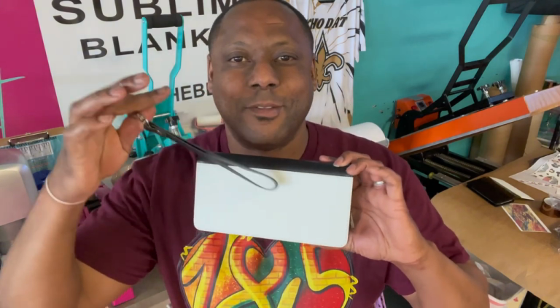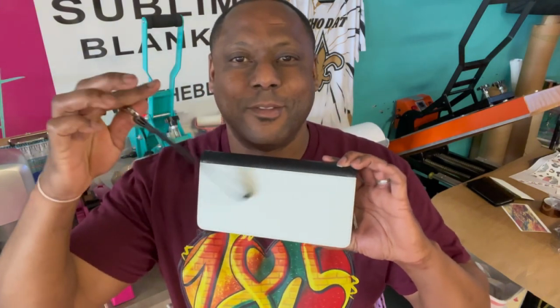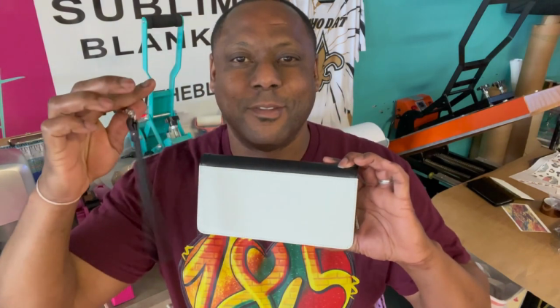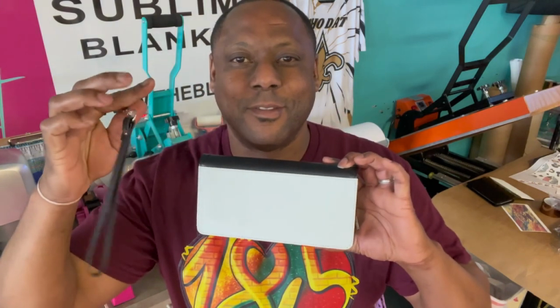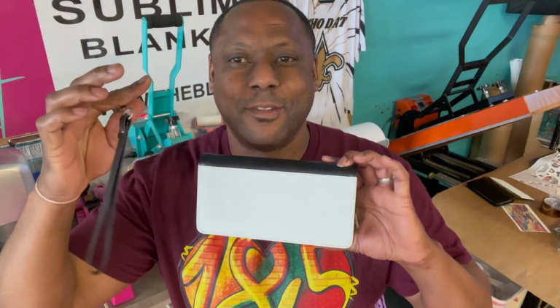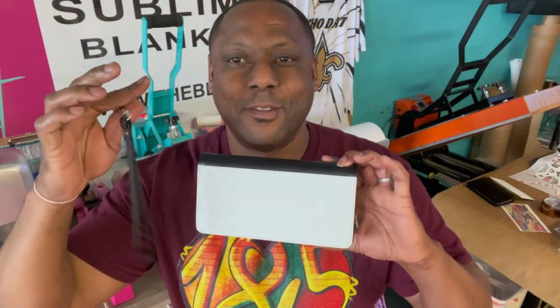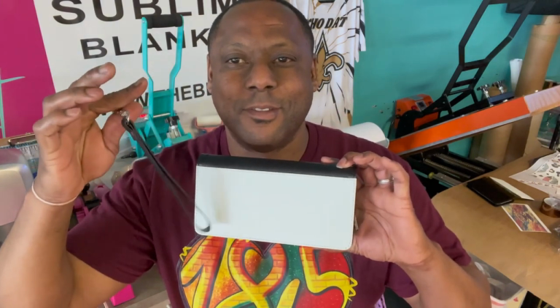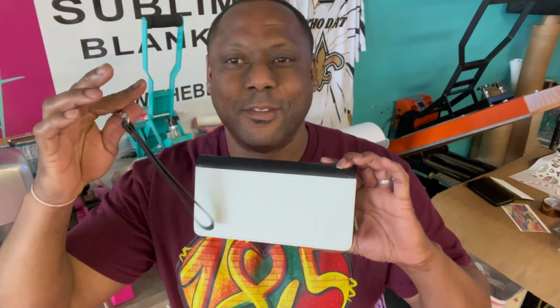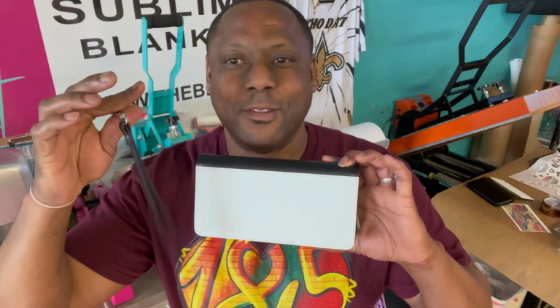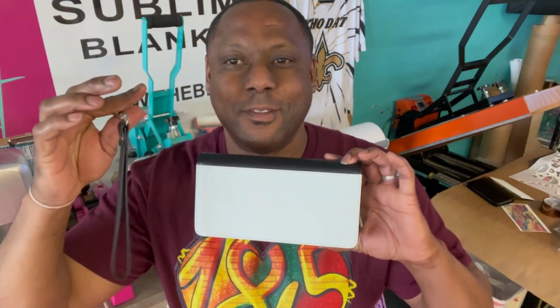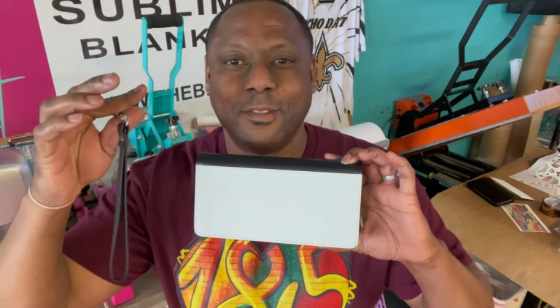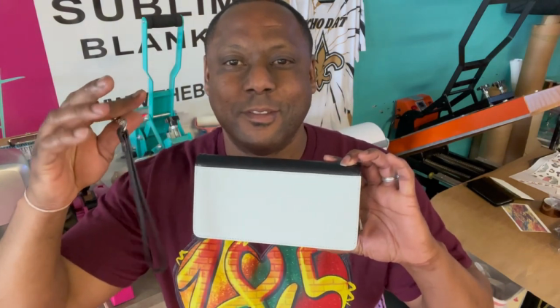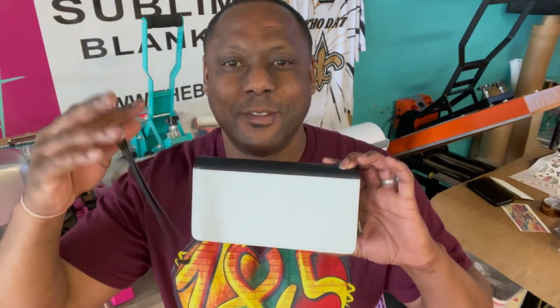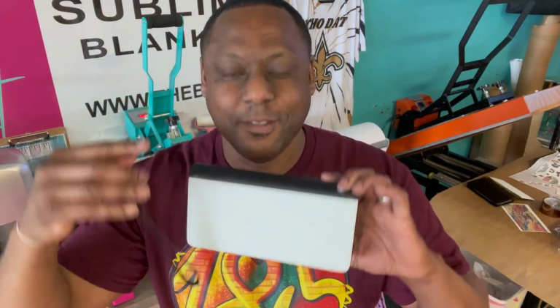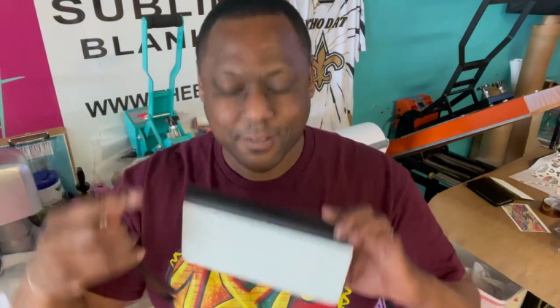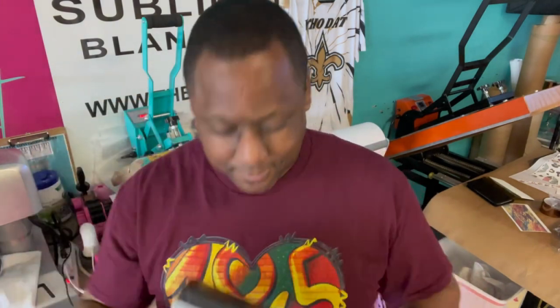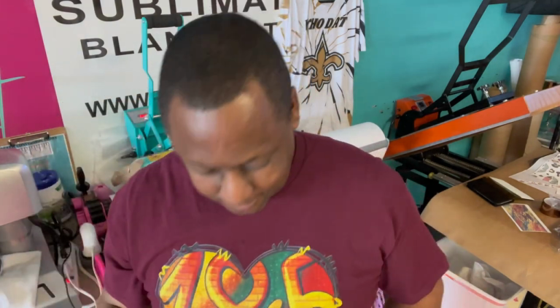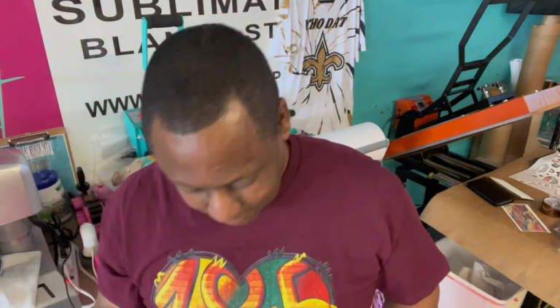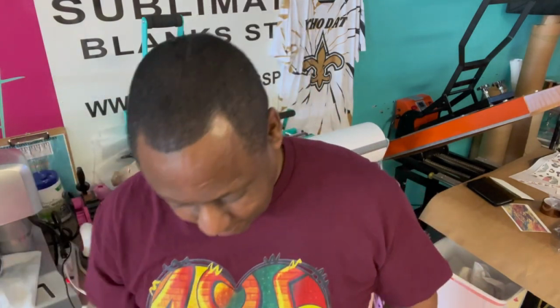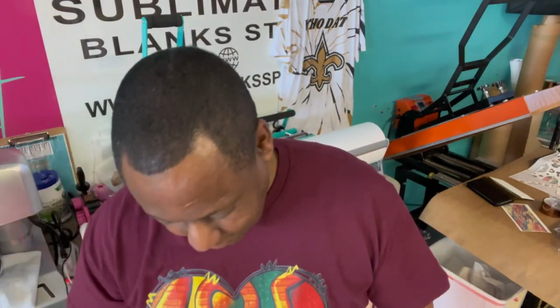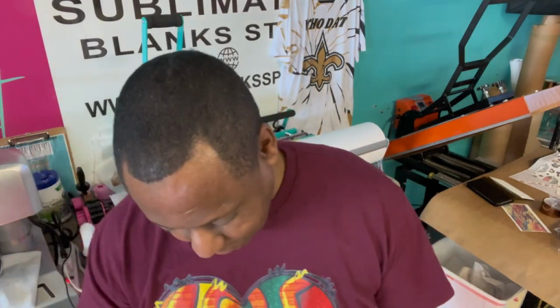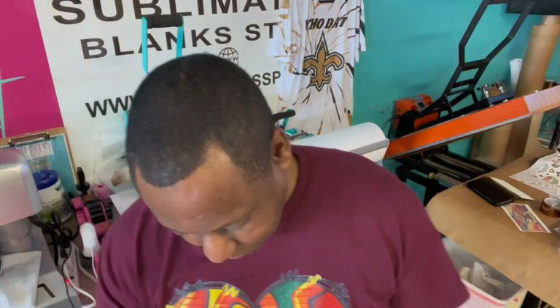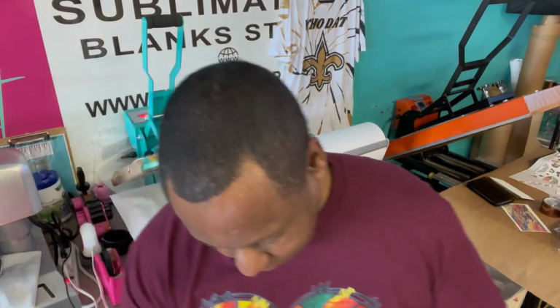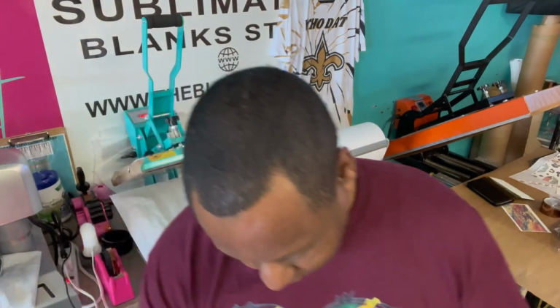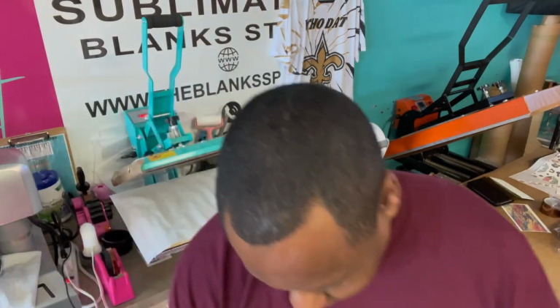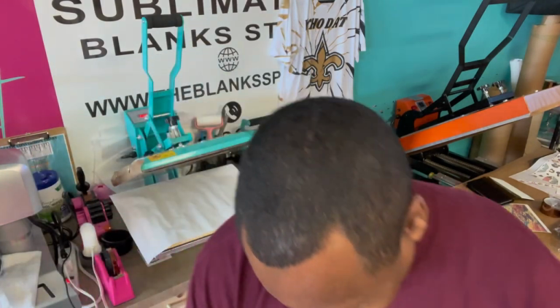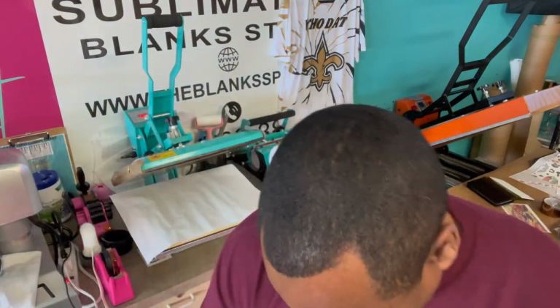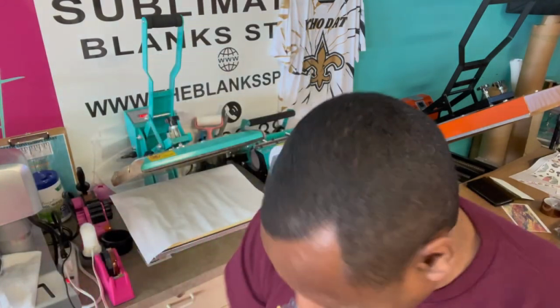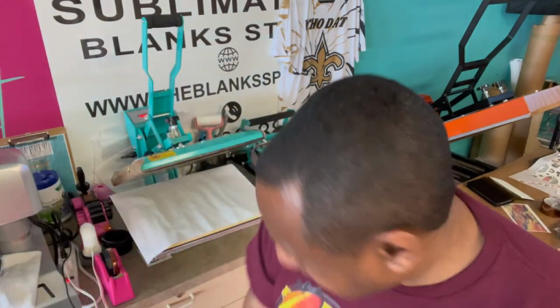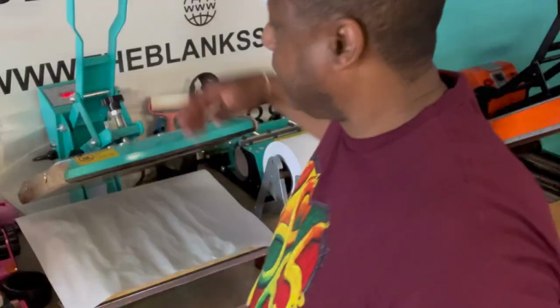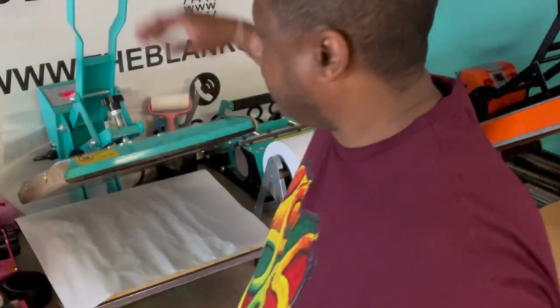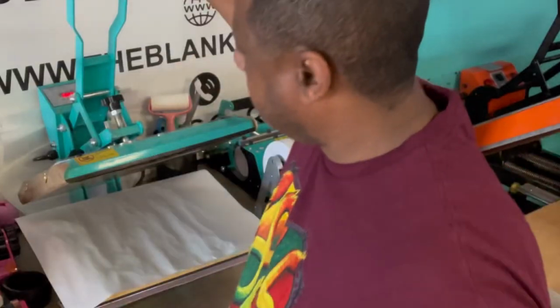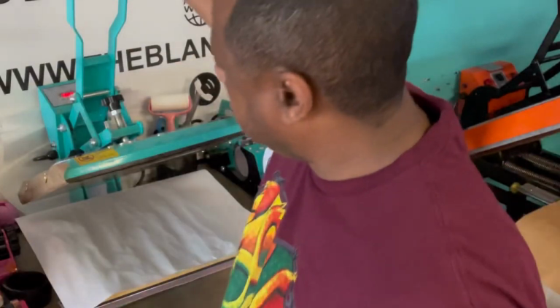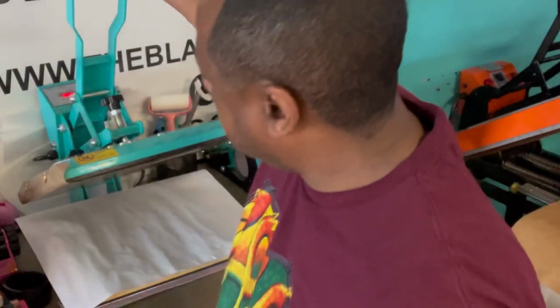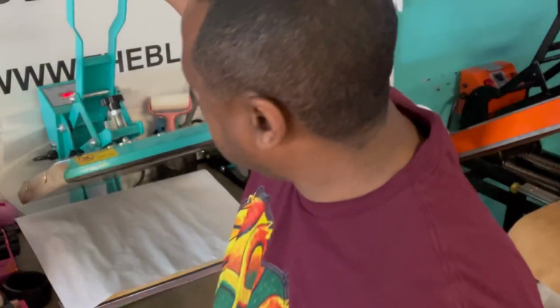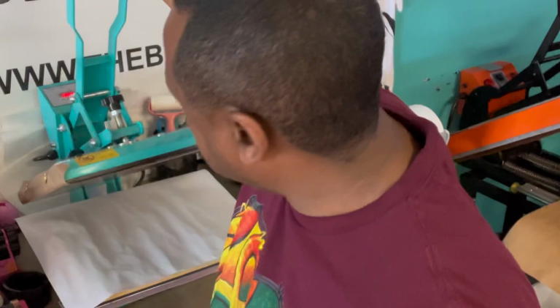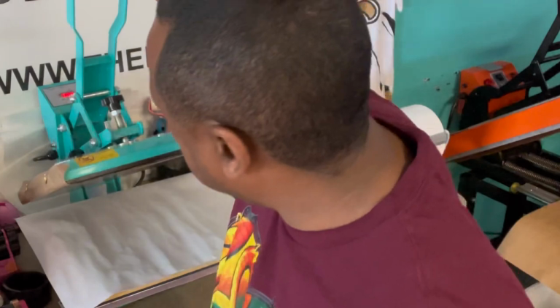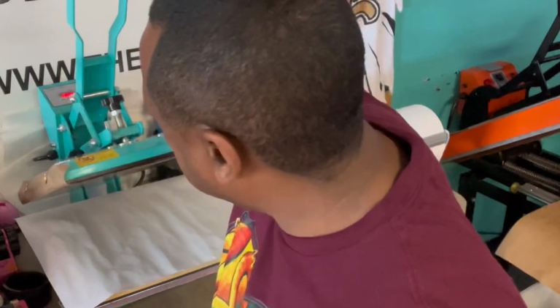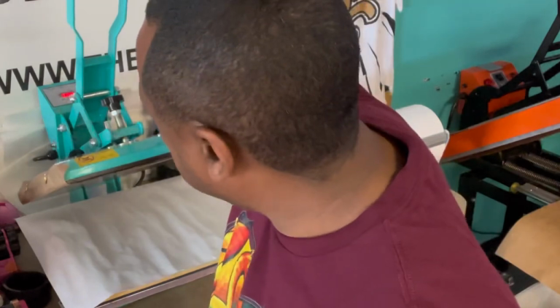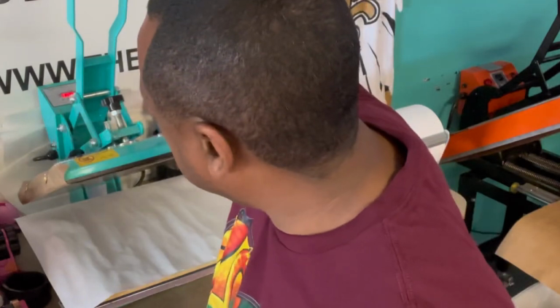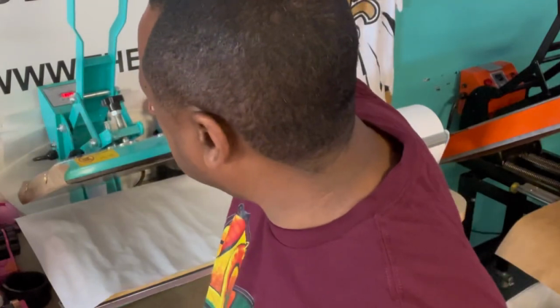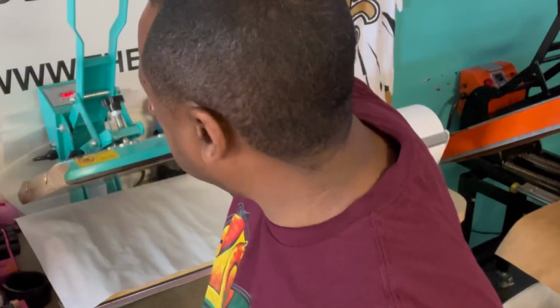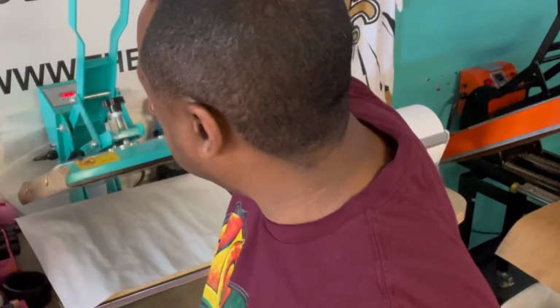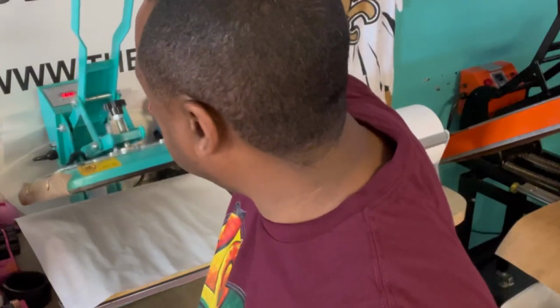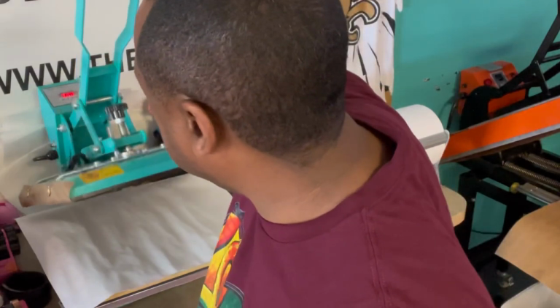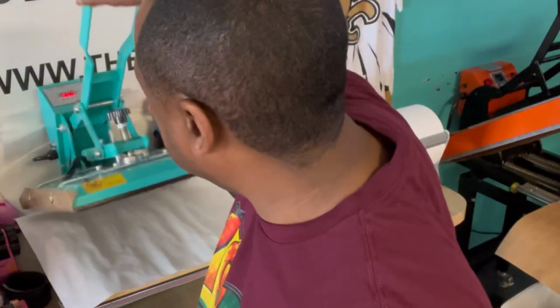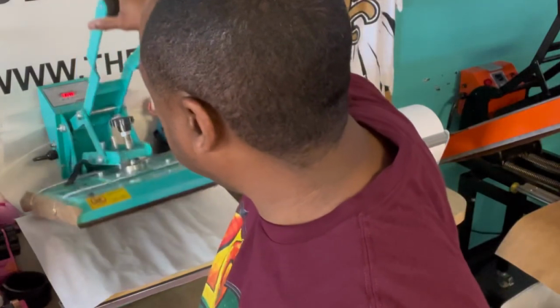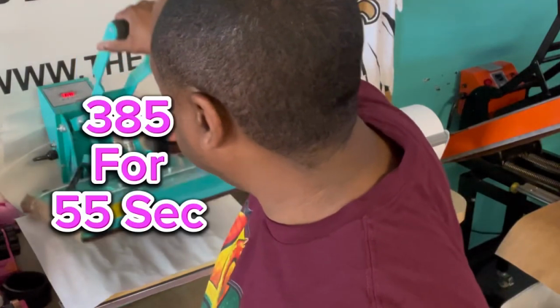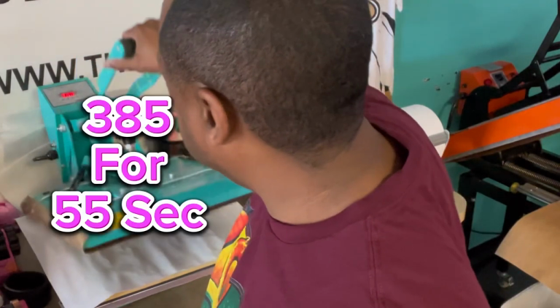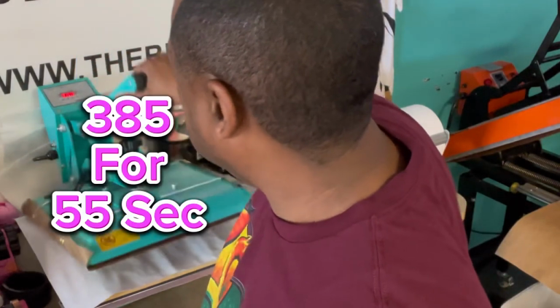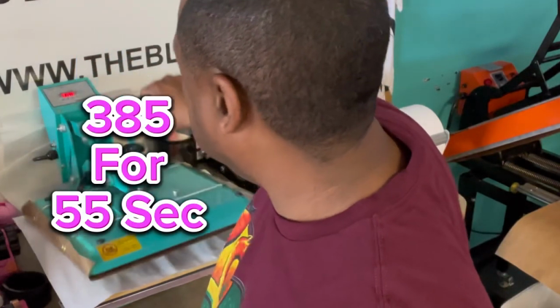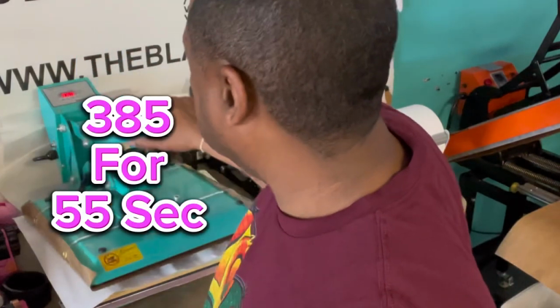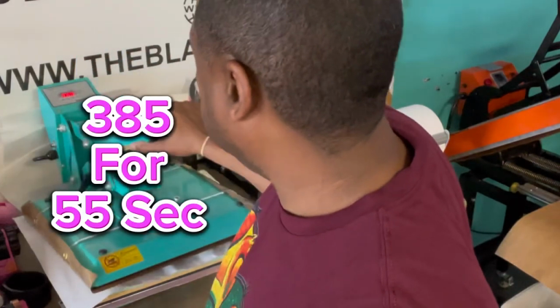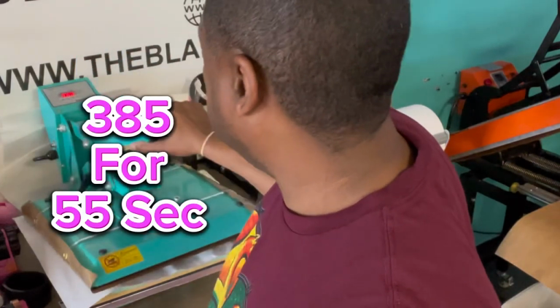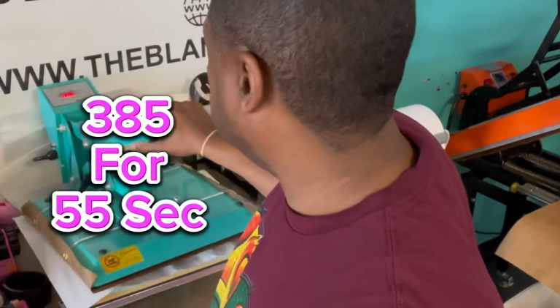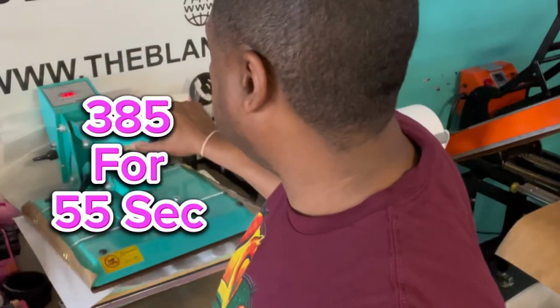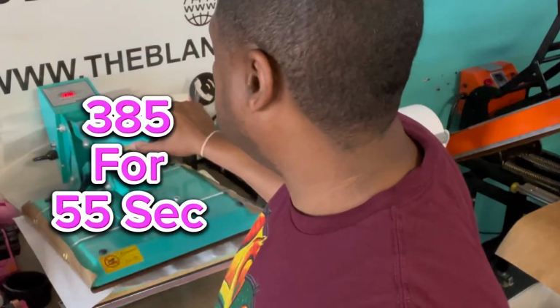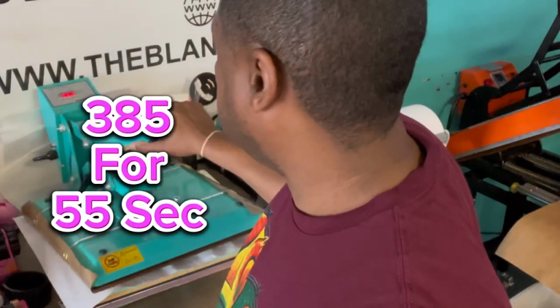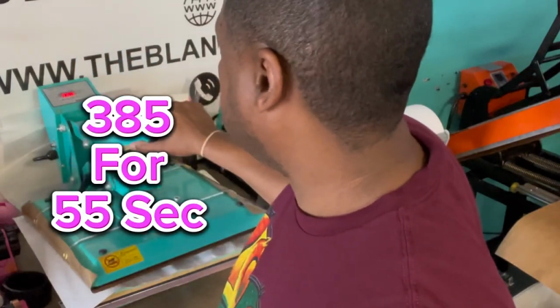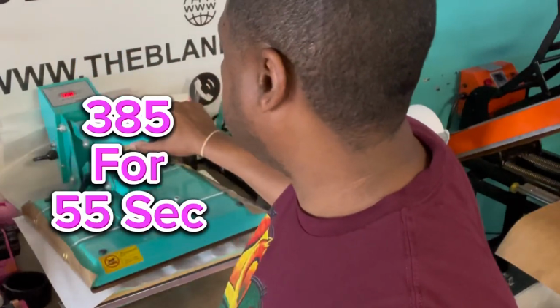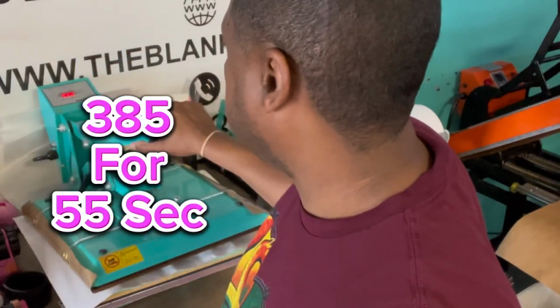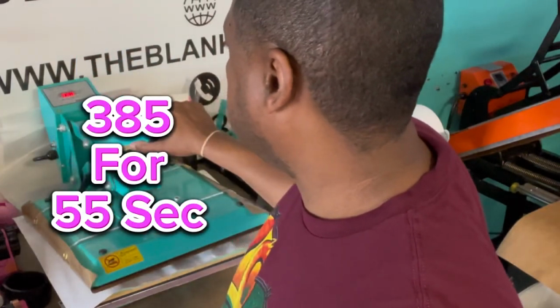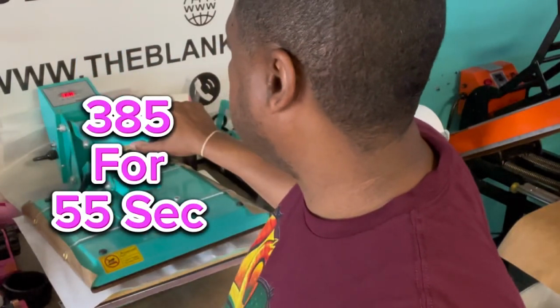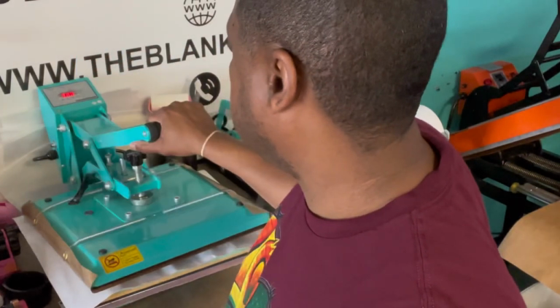As you can see, it comes with a nice strap. We've got the heat press set for 385 degrees, 55 seconds.